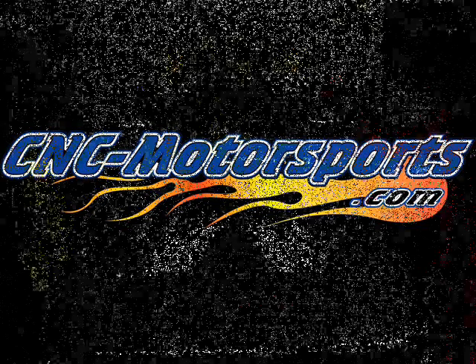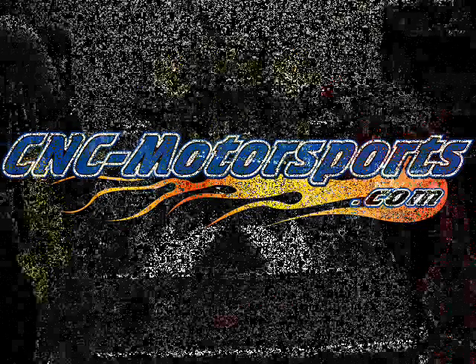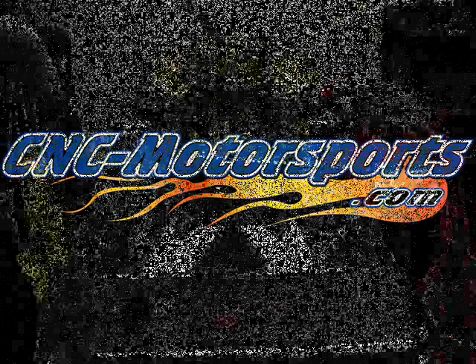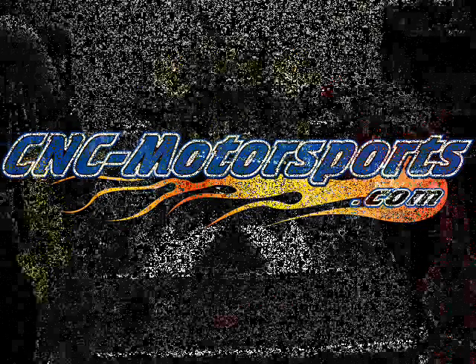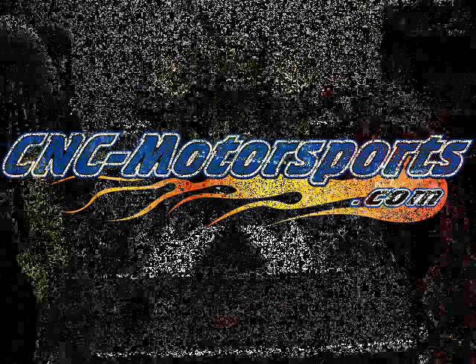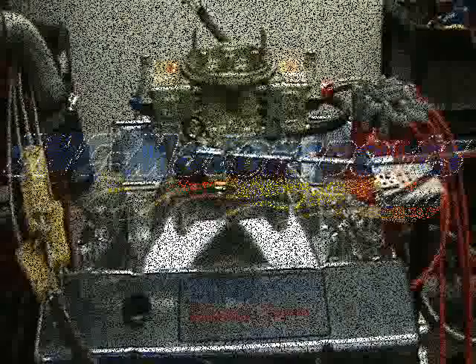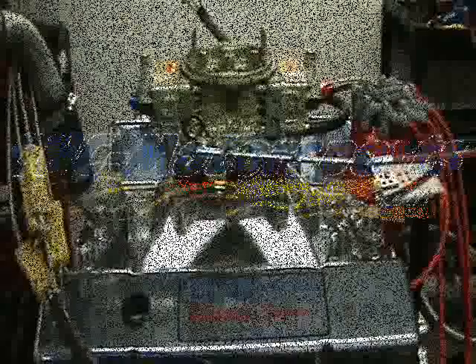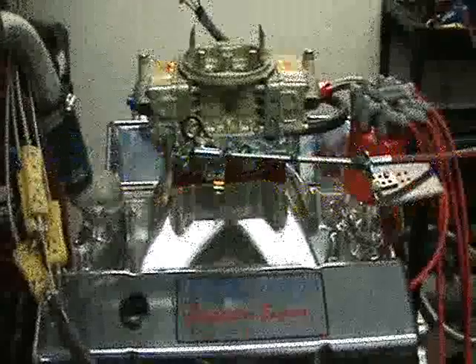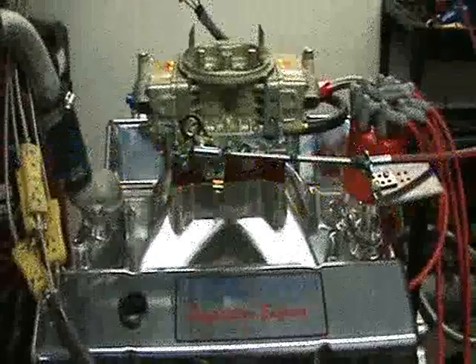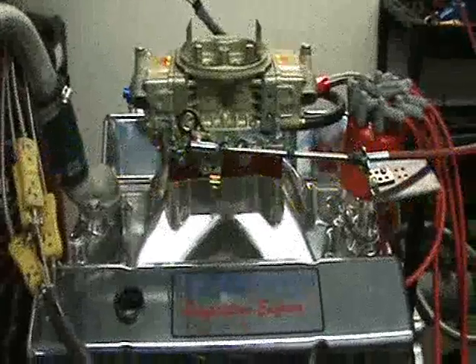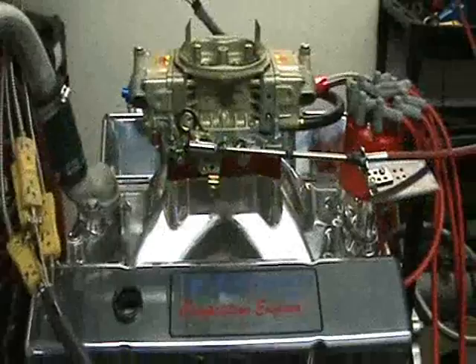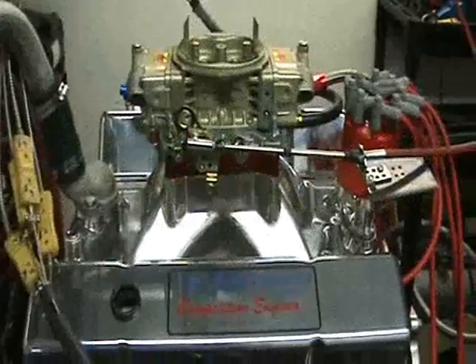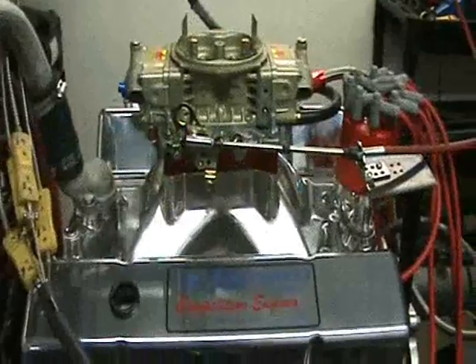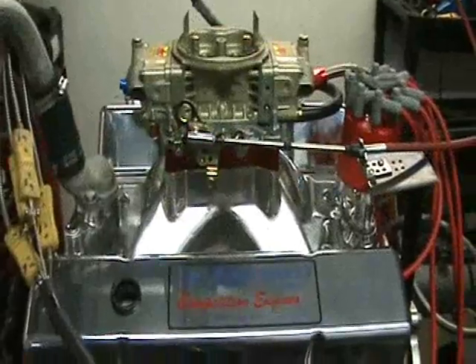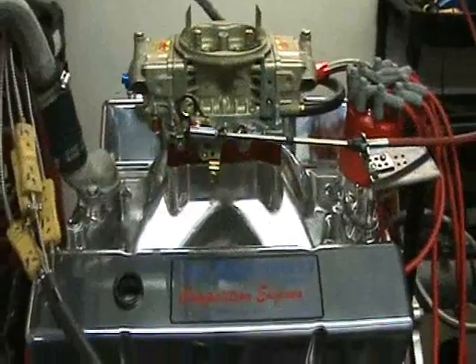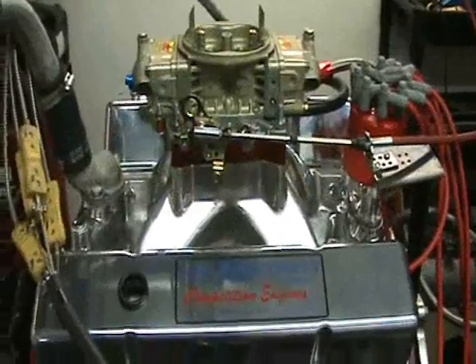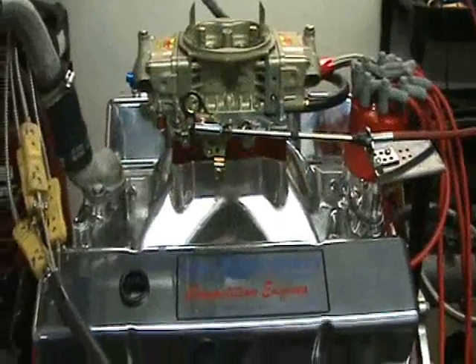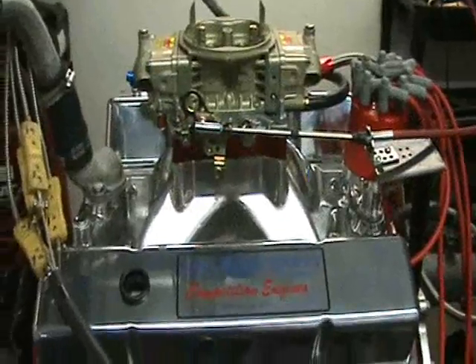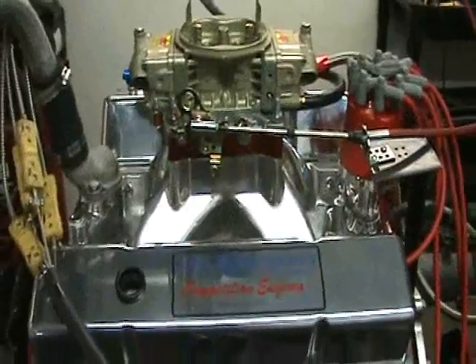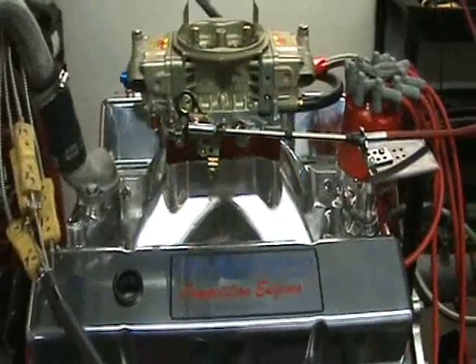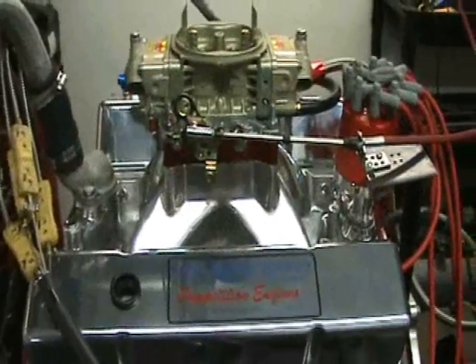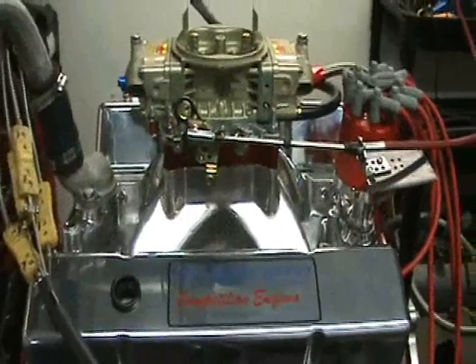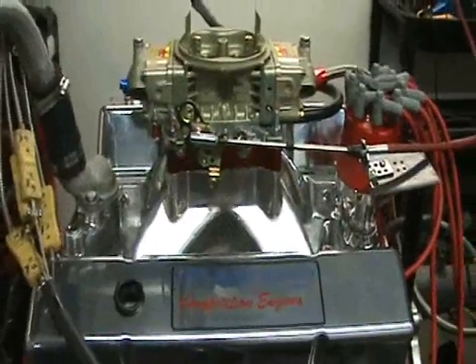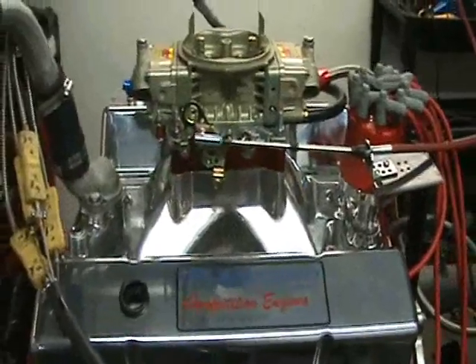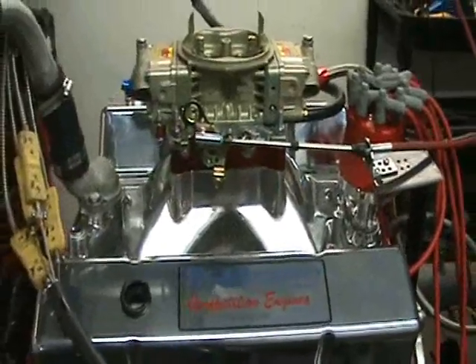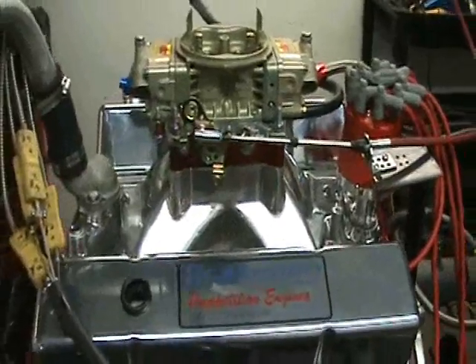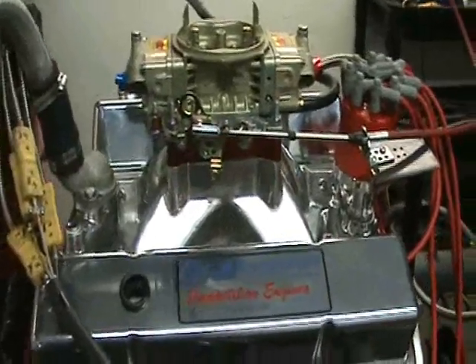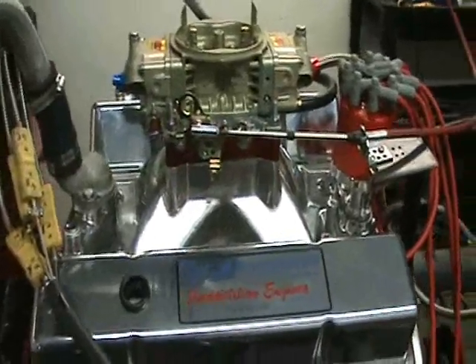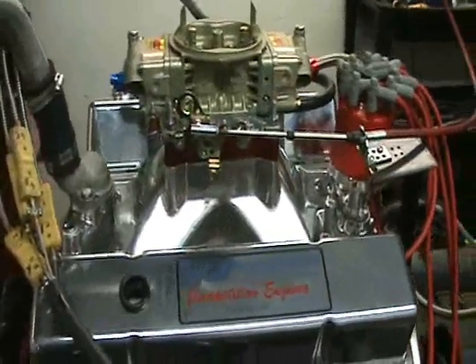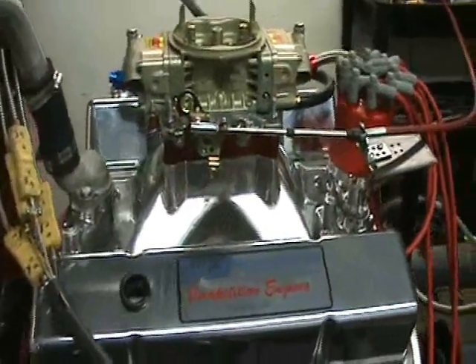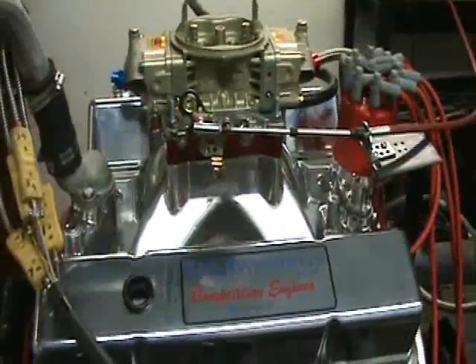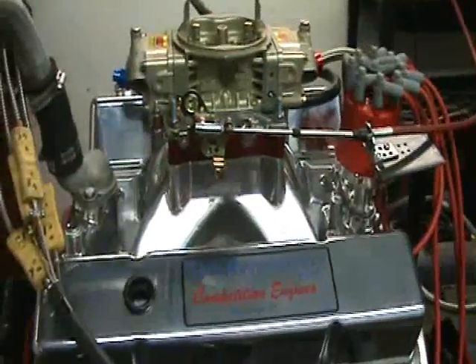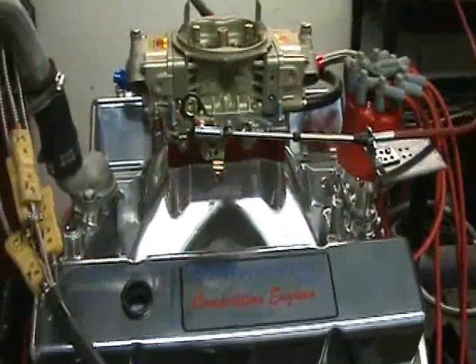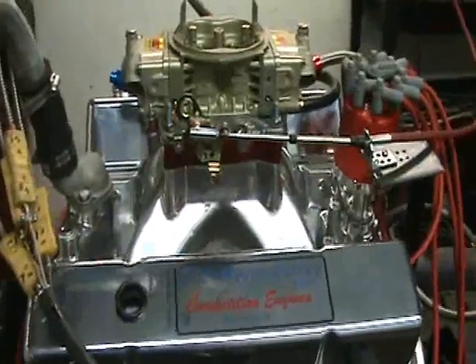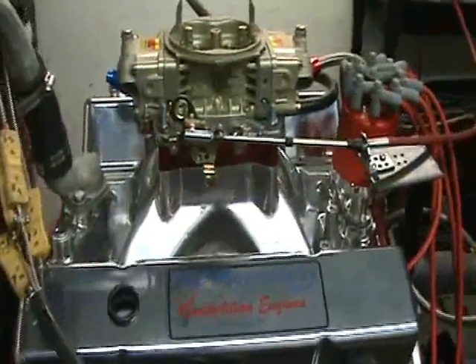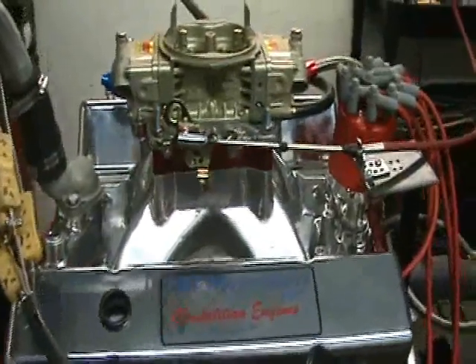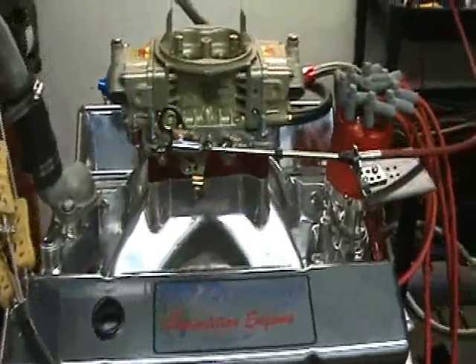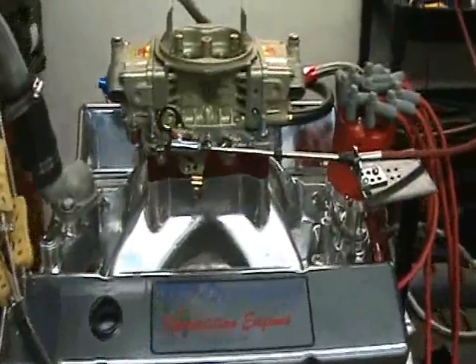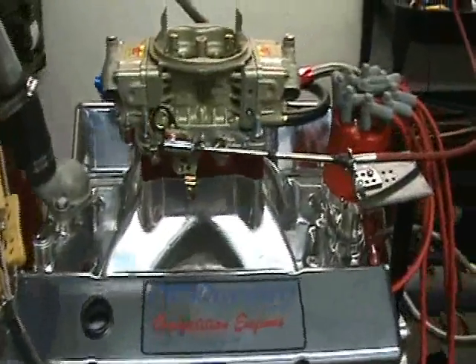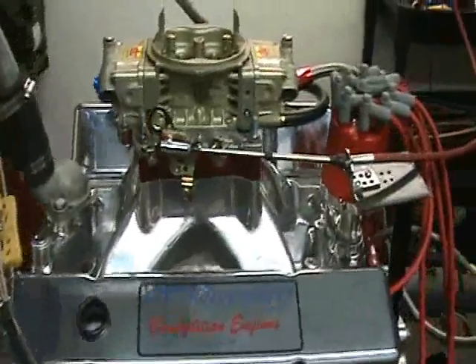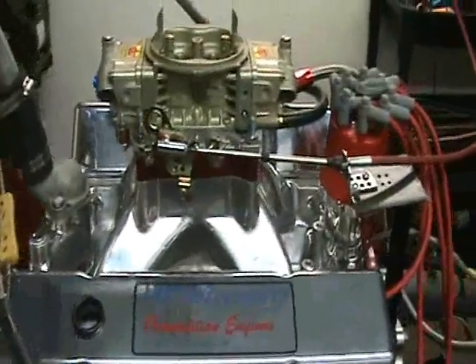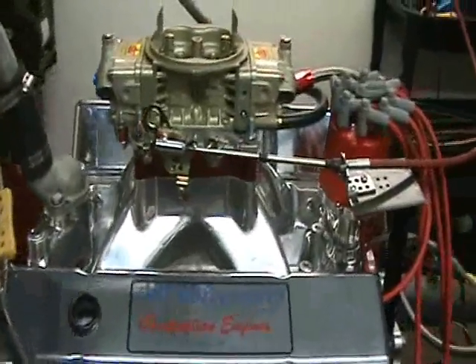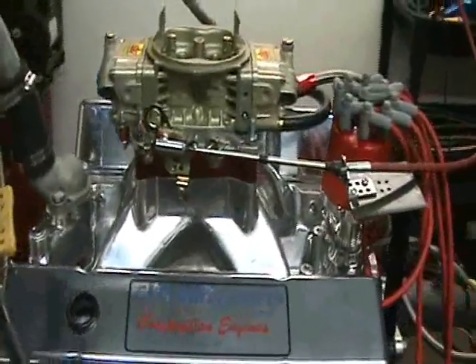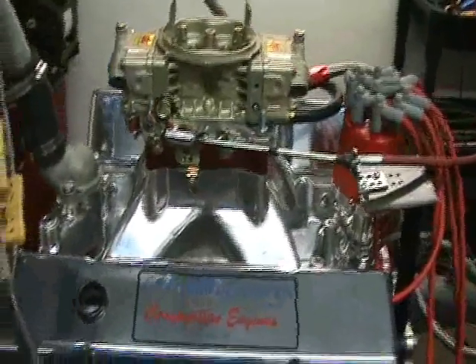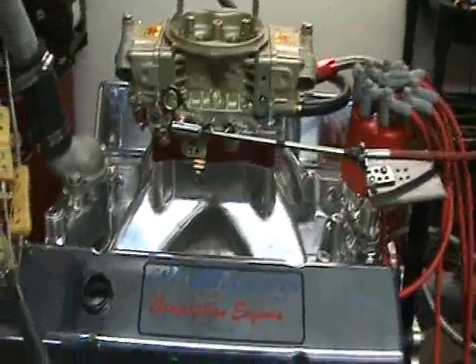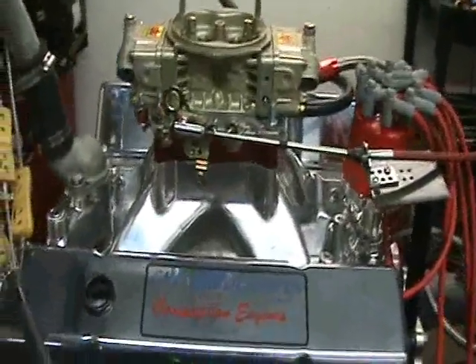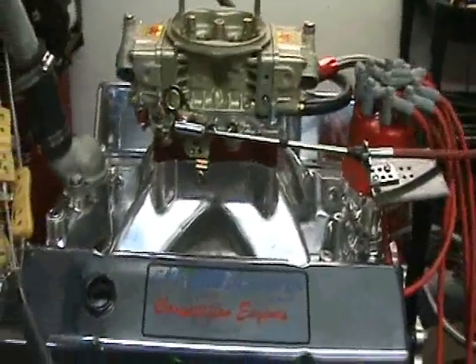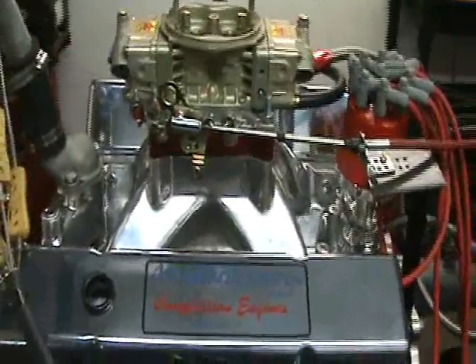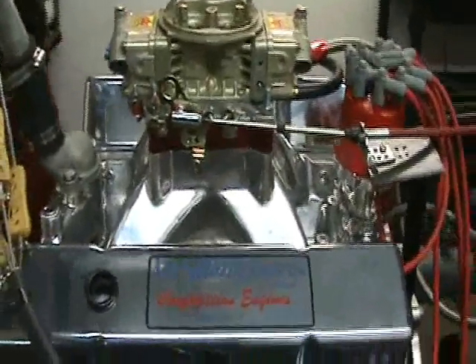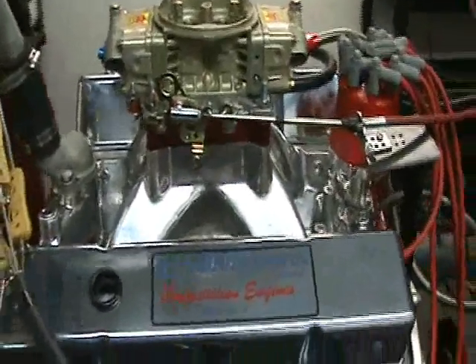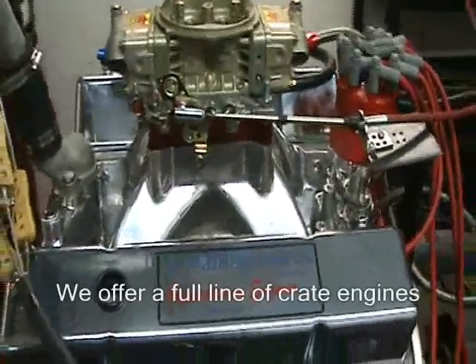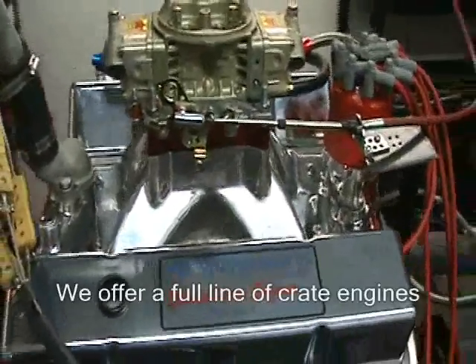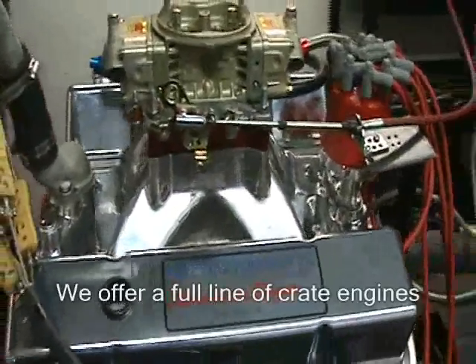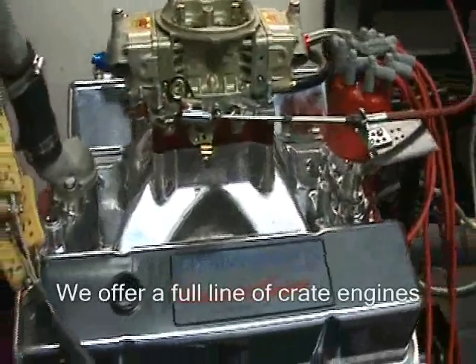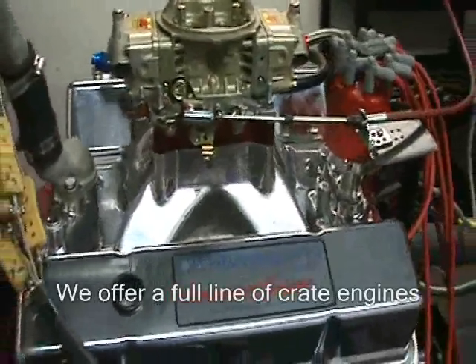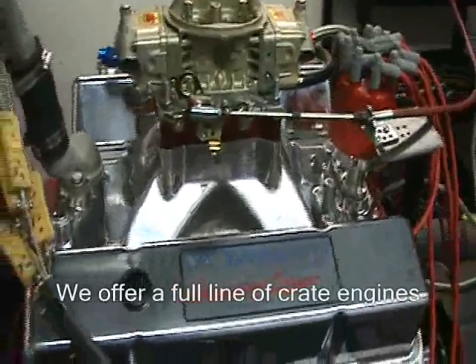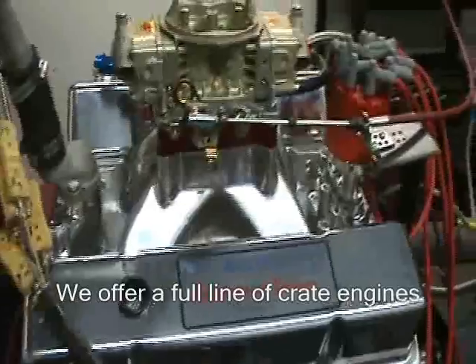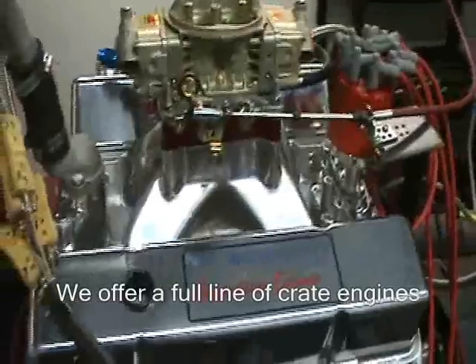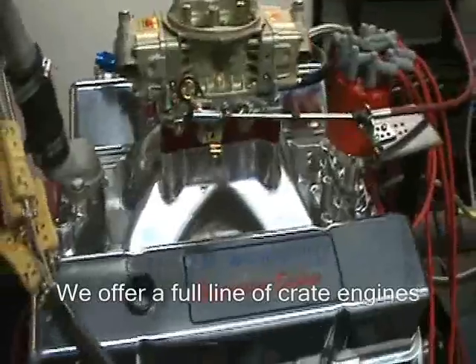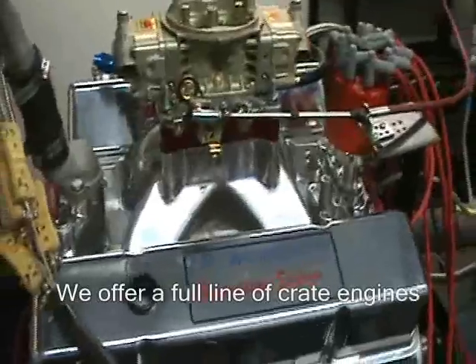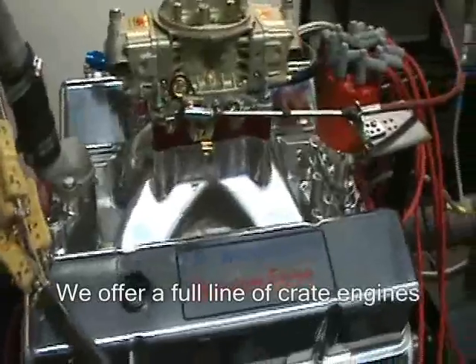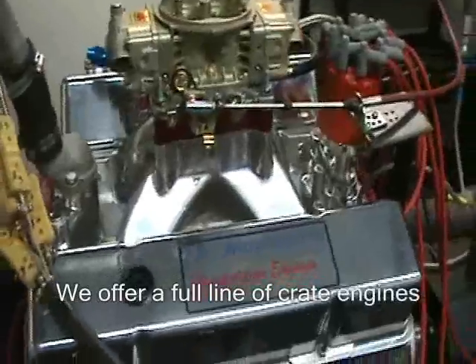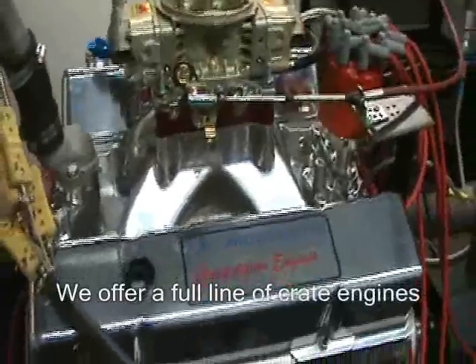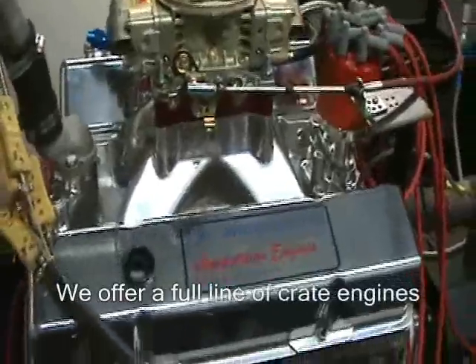Alright, here's a small block Chevrolet. This is a 415 cubic inch, 580 horsepower crate motor version.